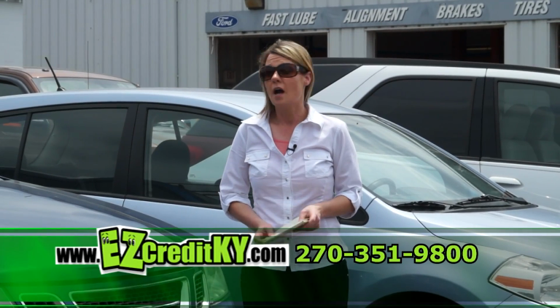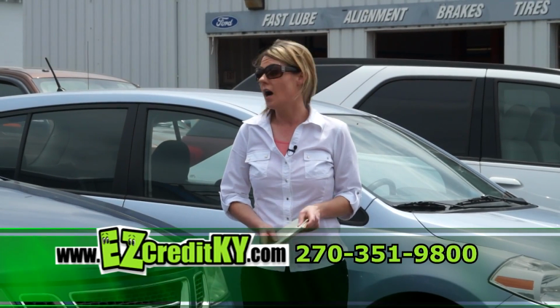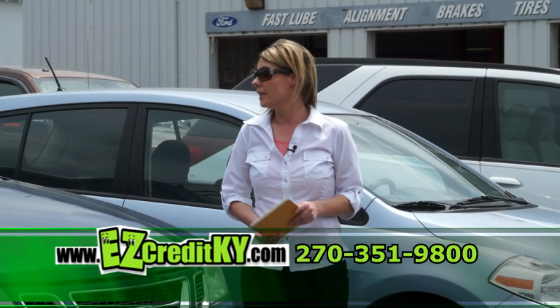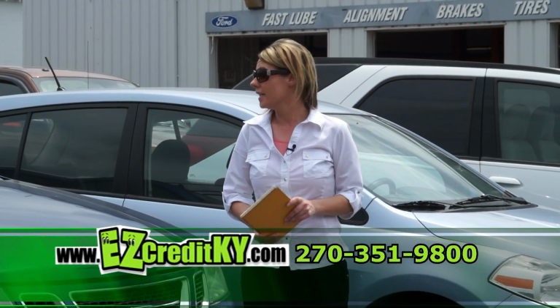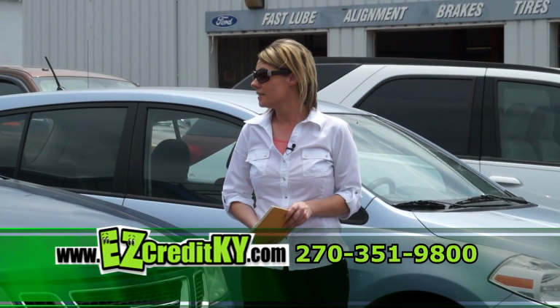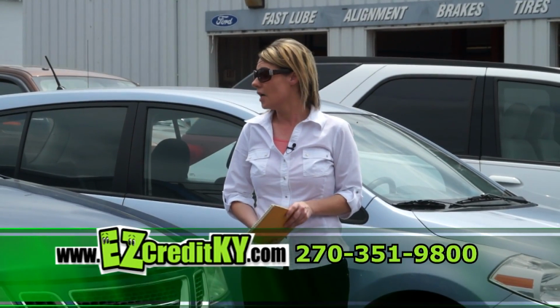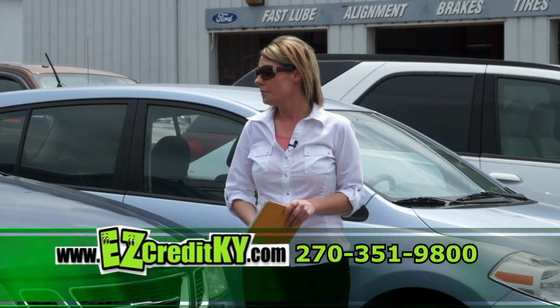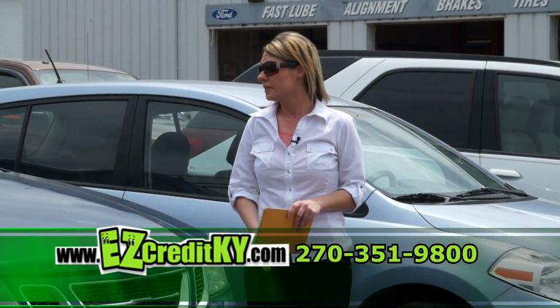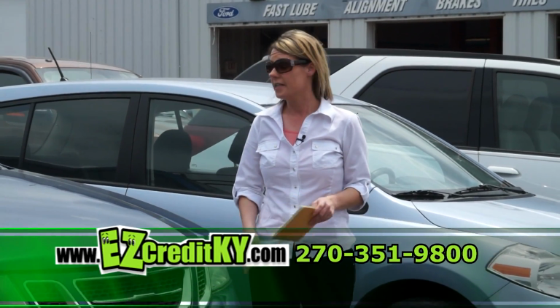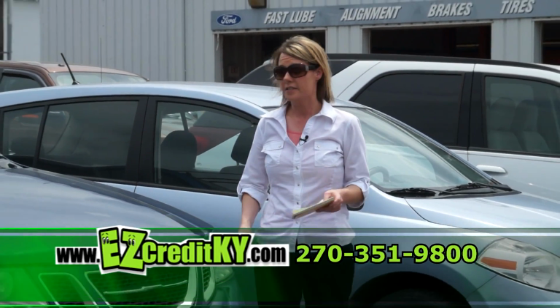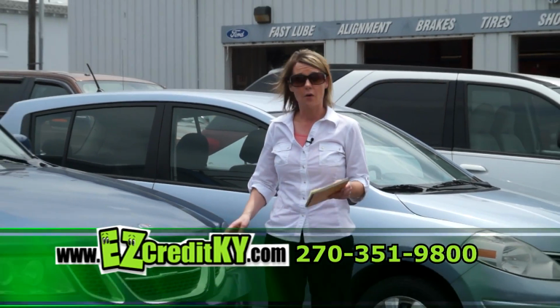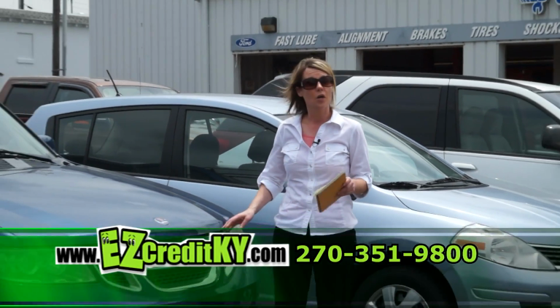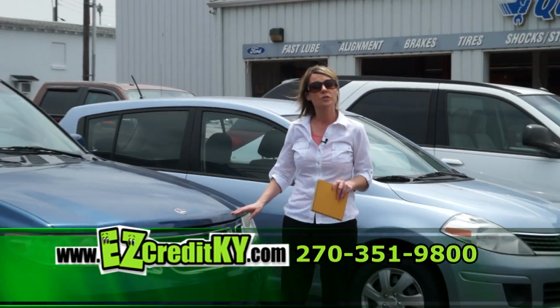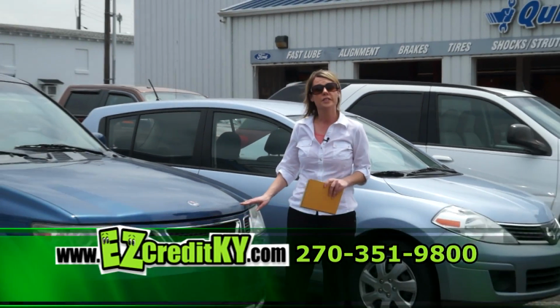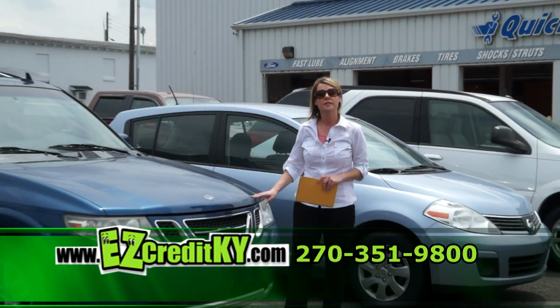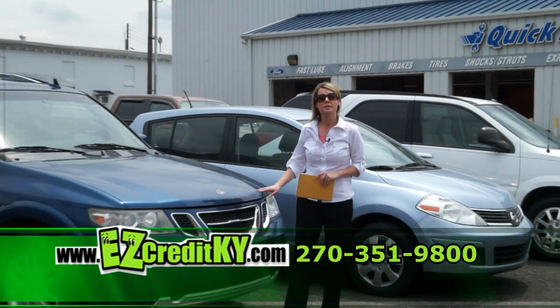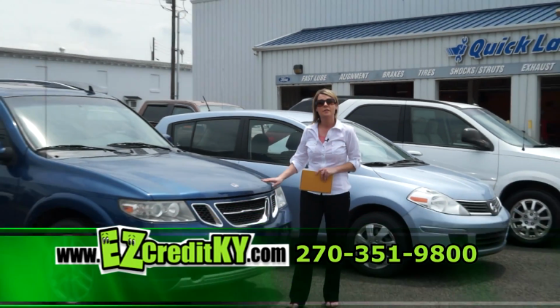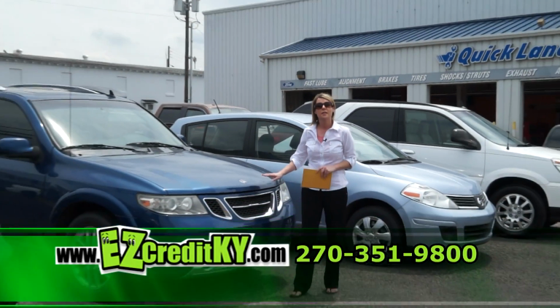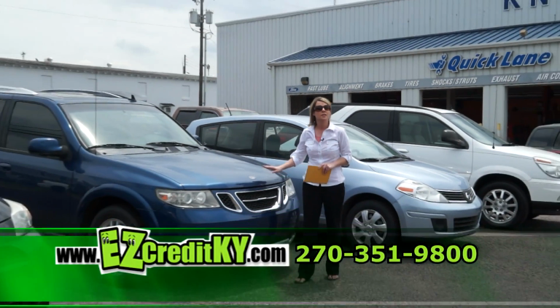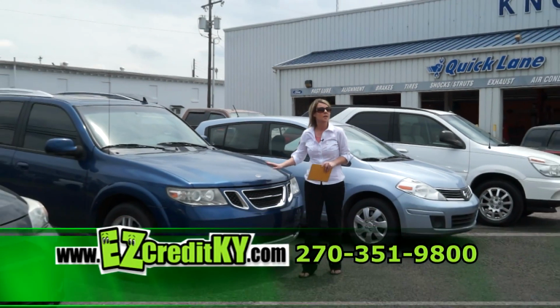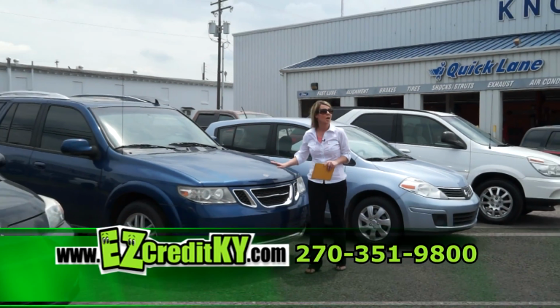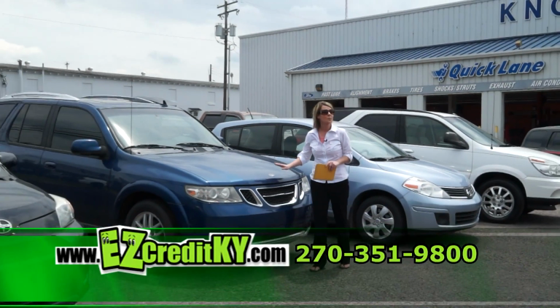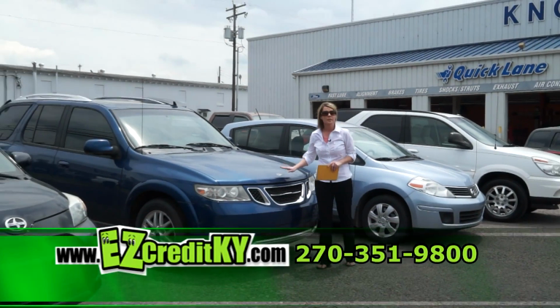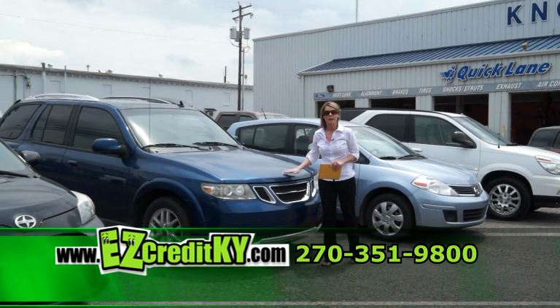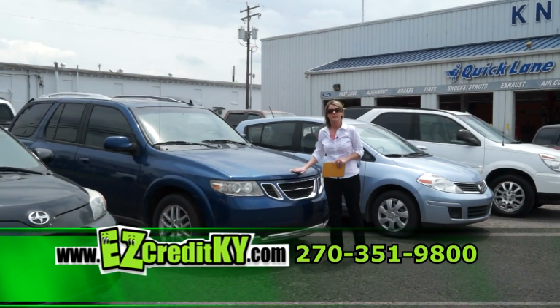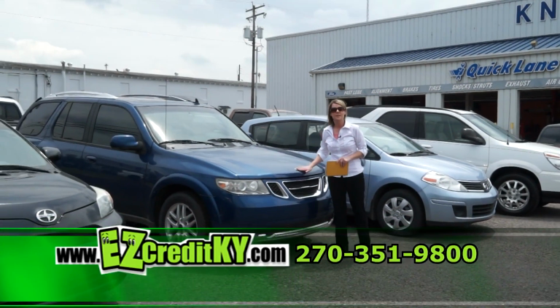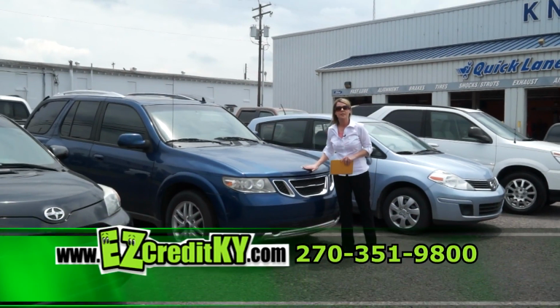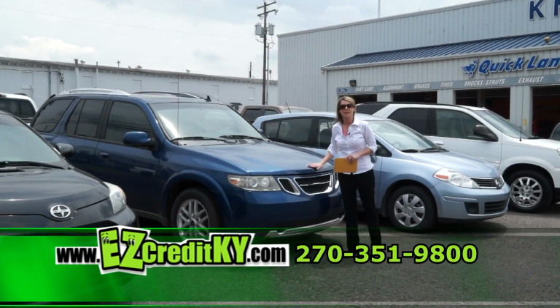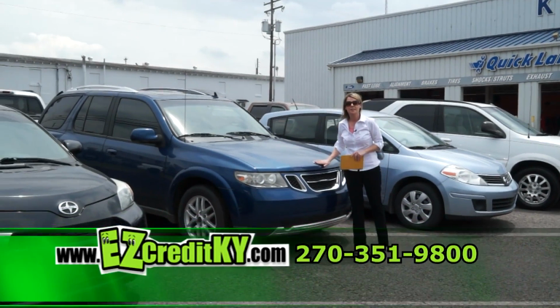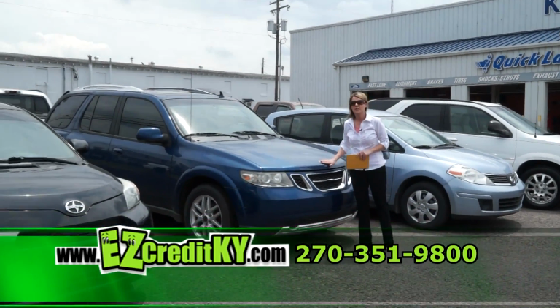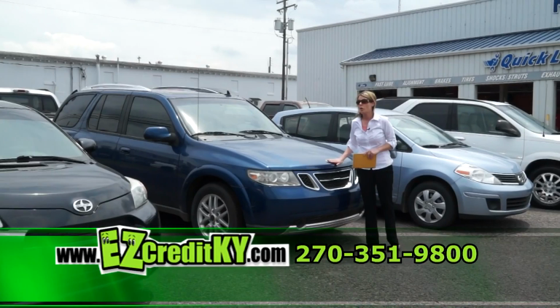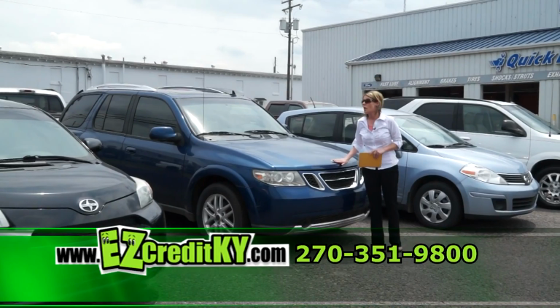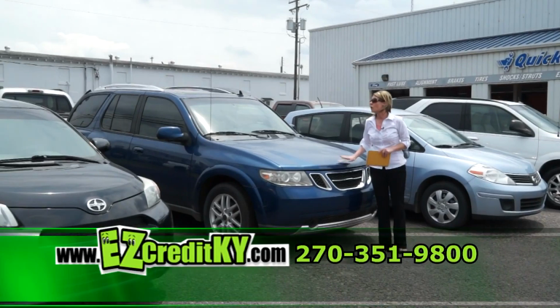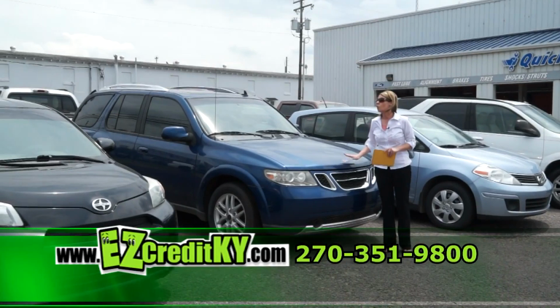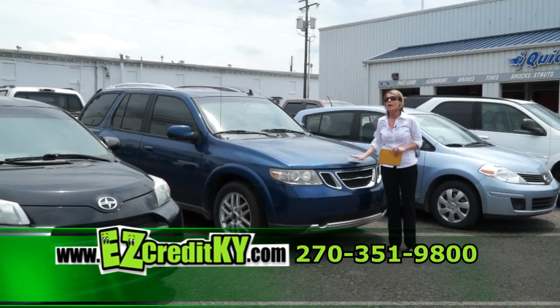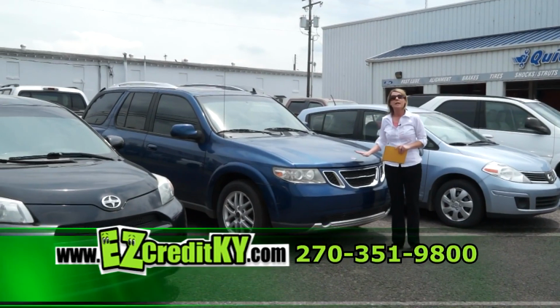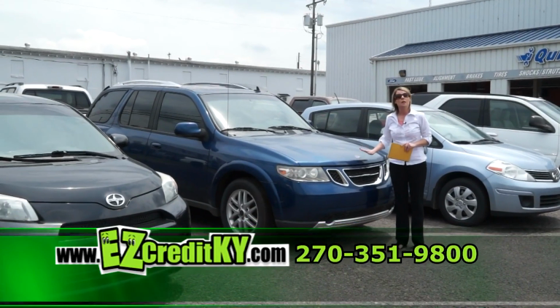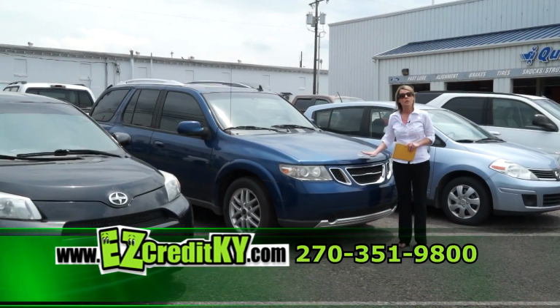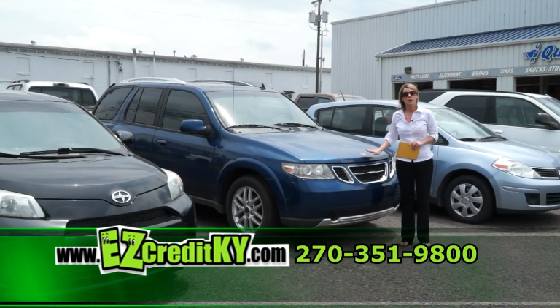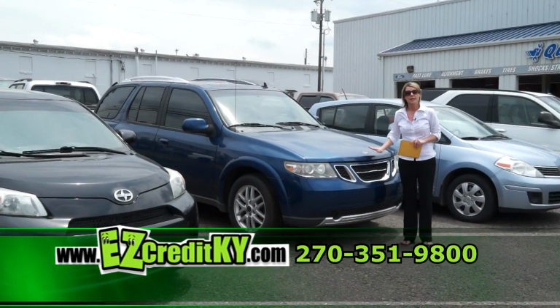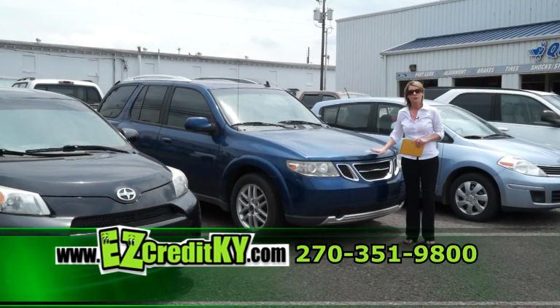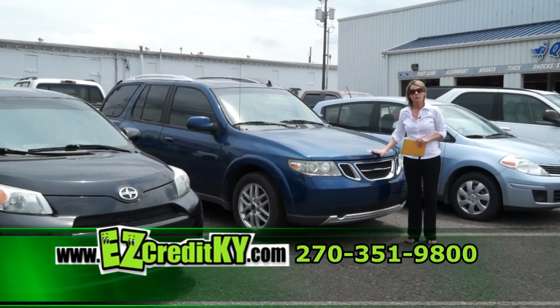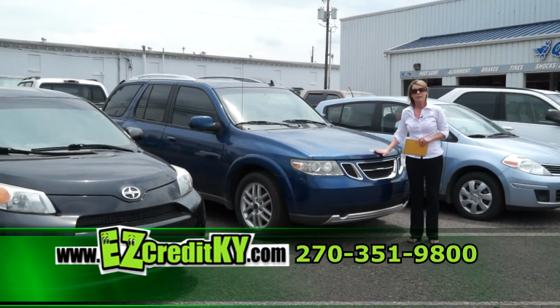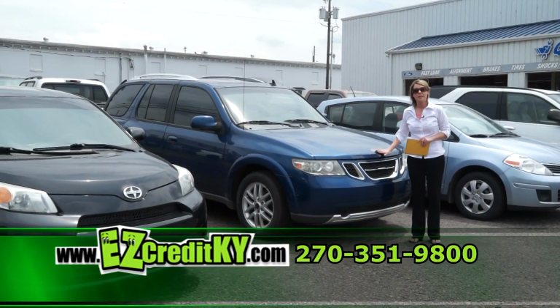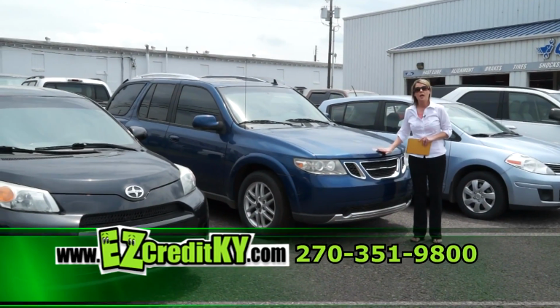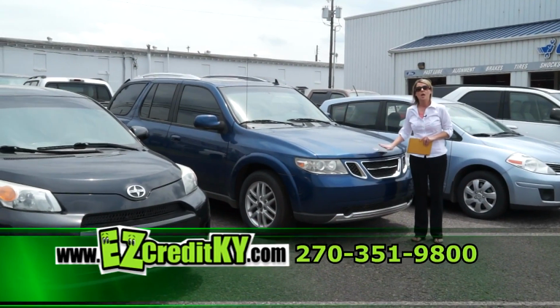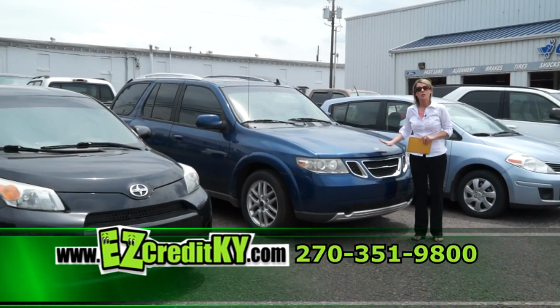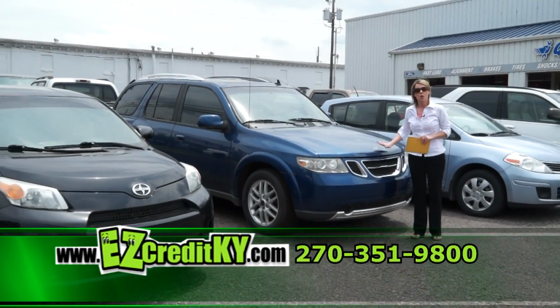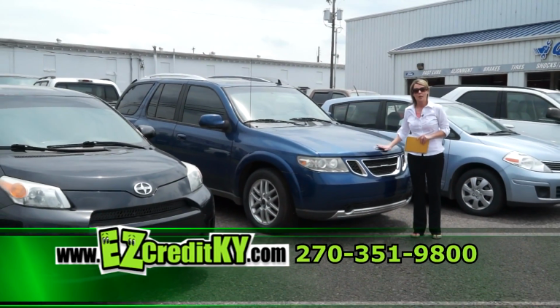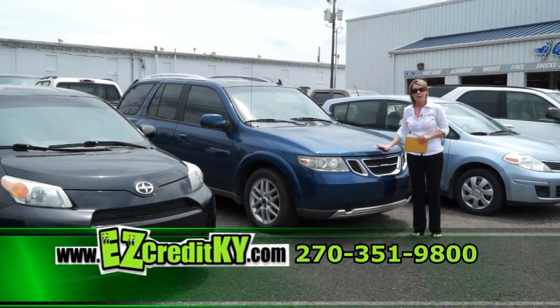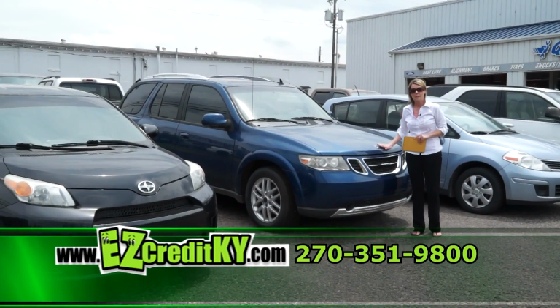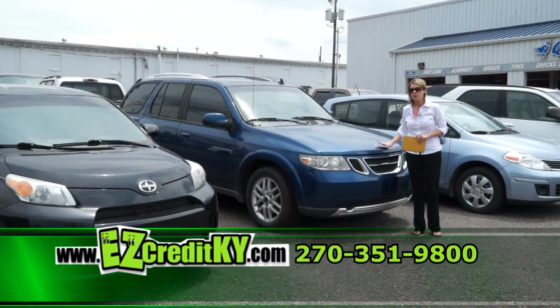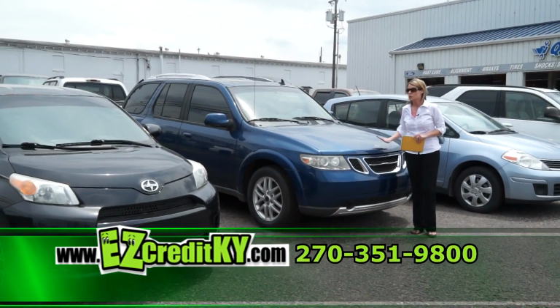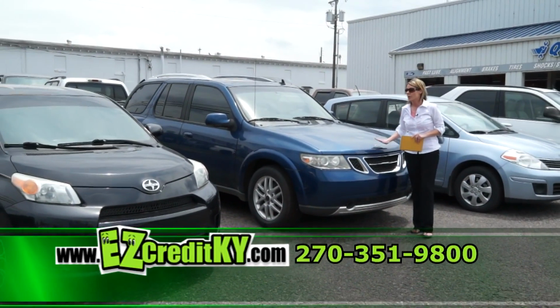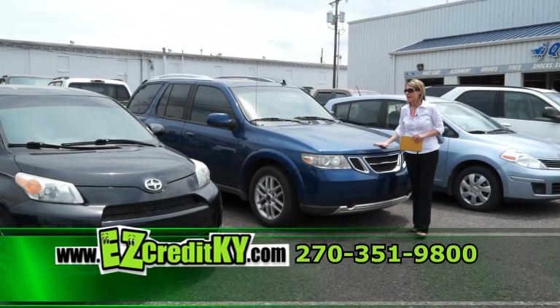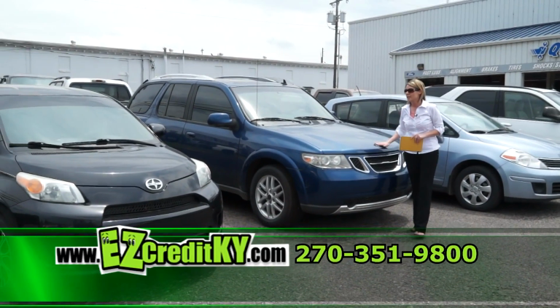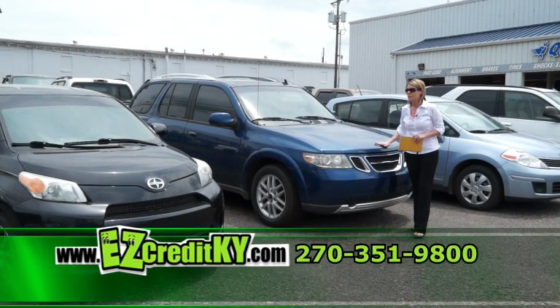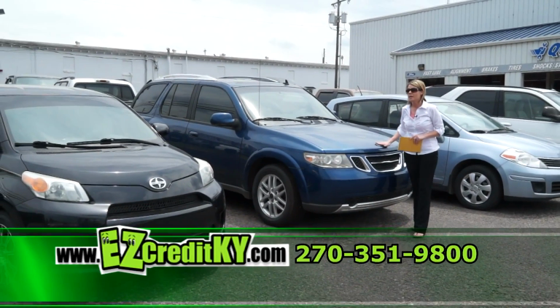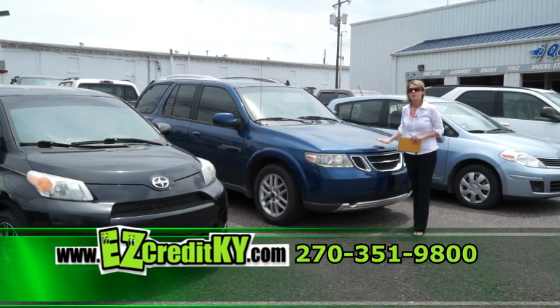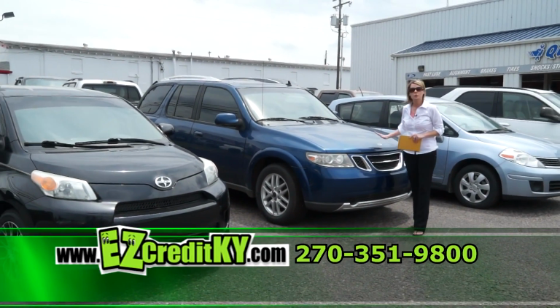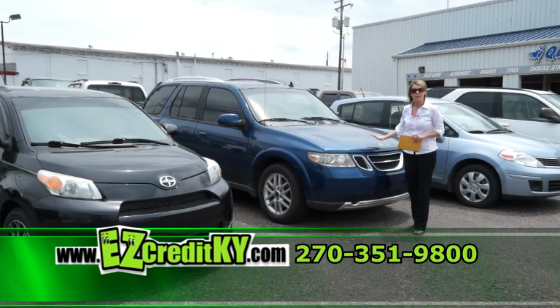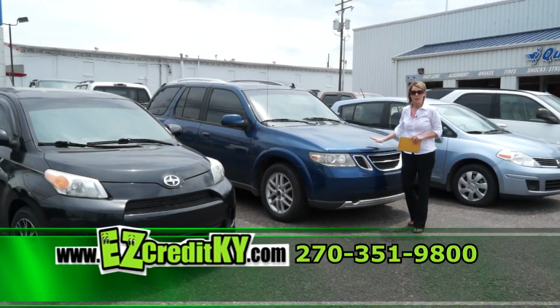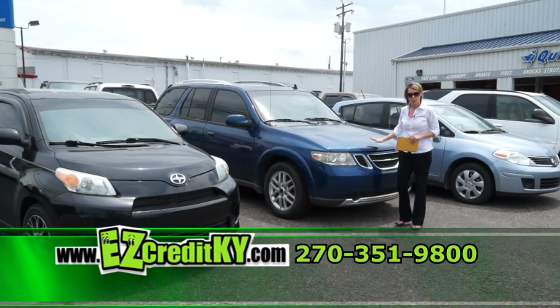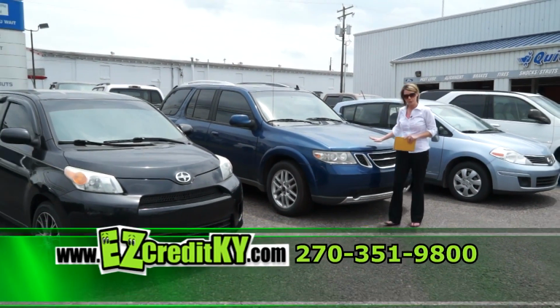Next up is our 2006 Saab 97X — great luxury SUV, low mileage, great gas mileage, plenty of room.